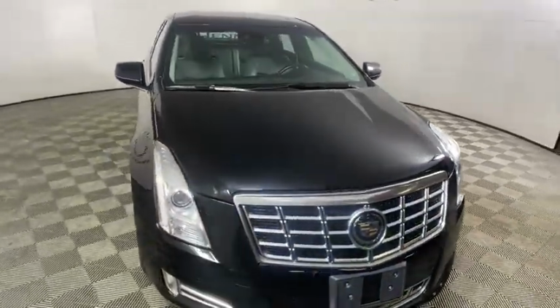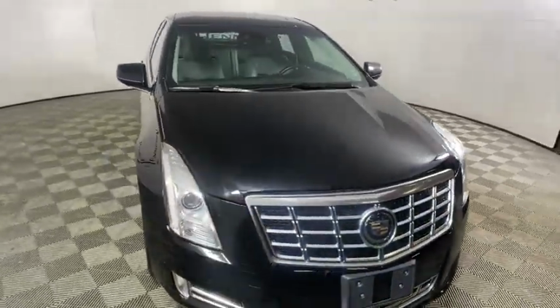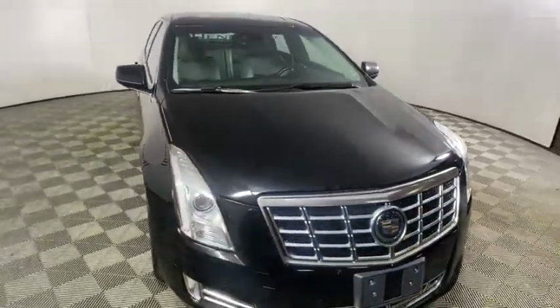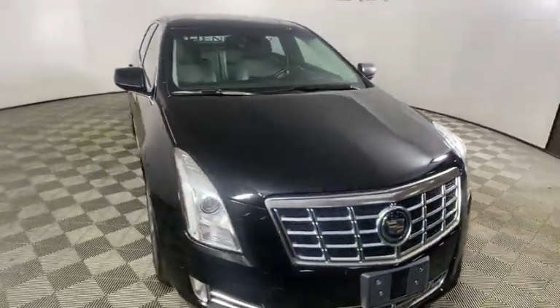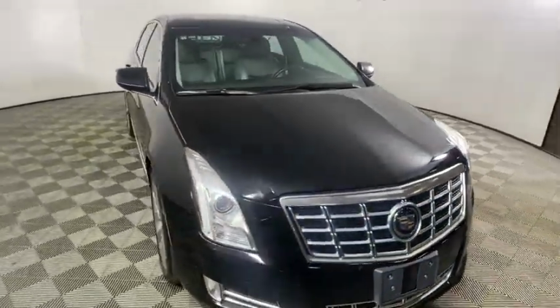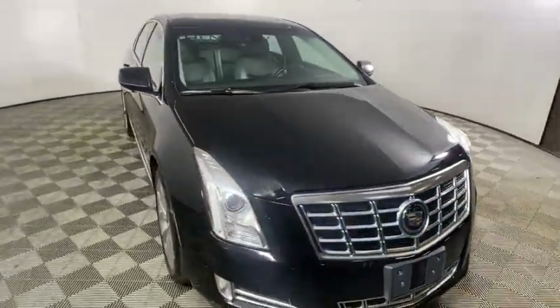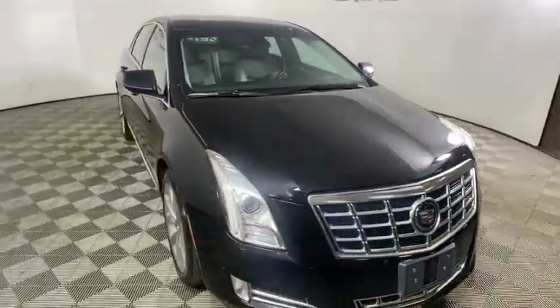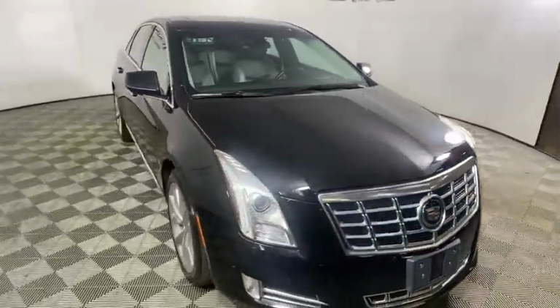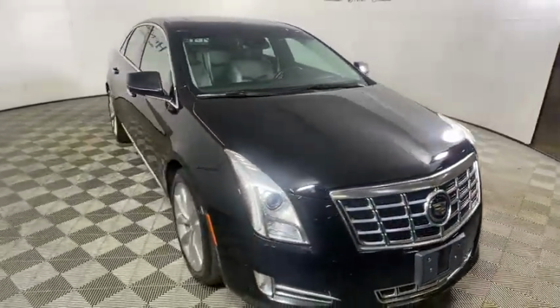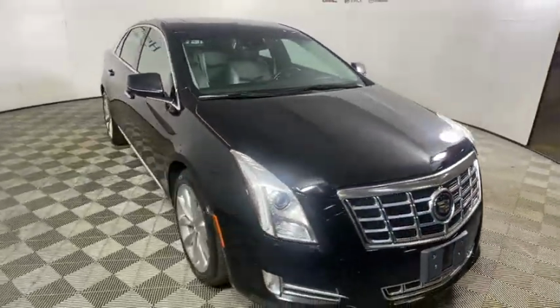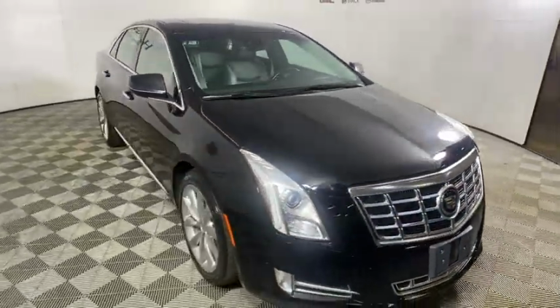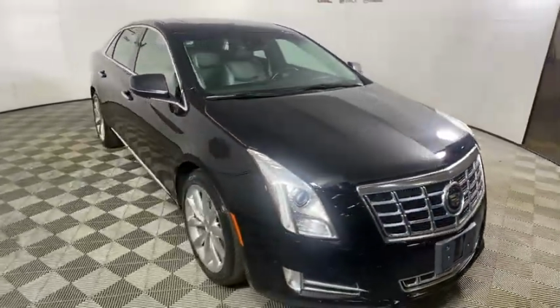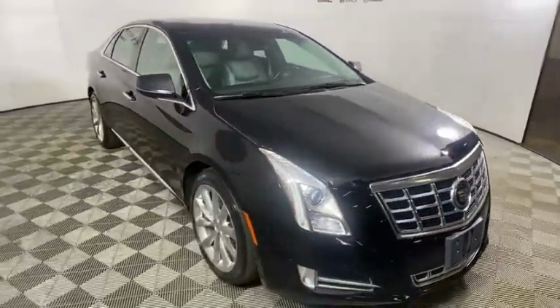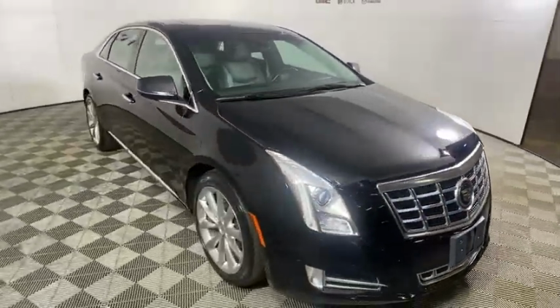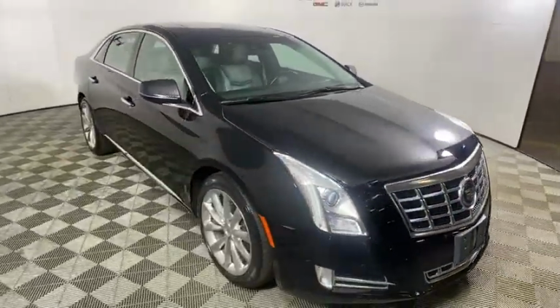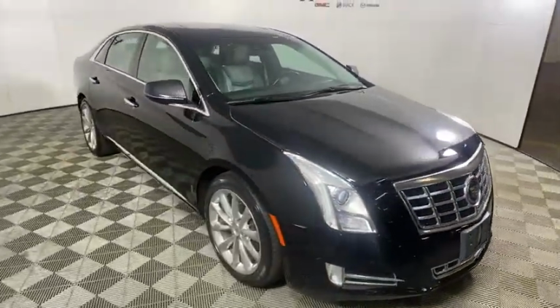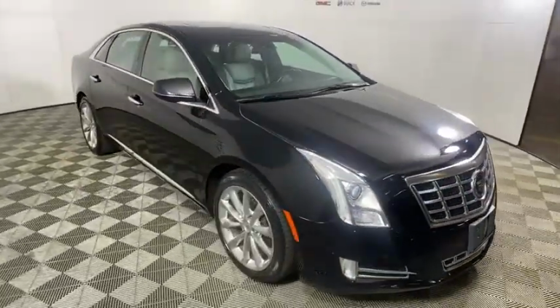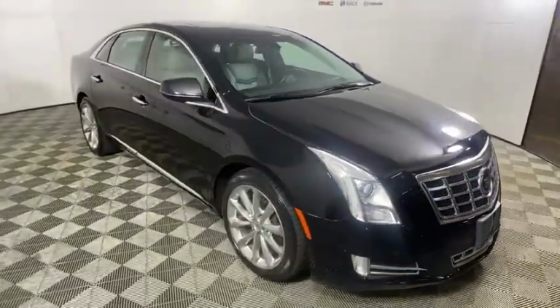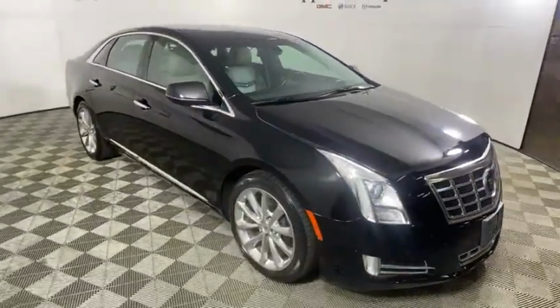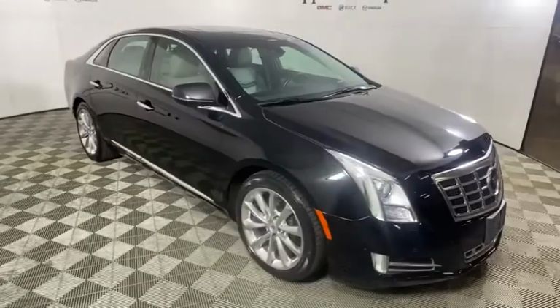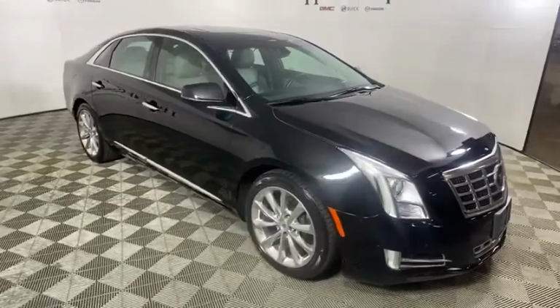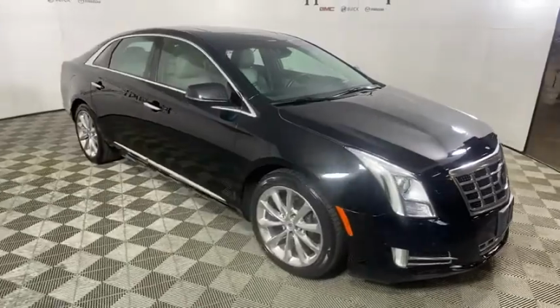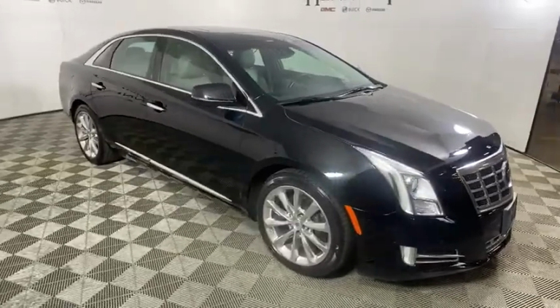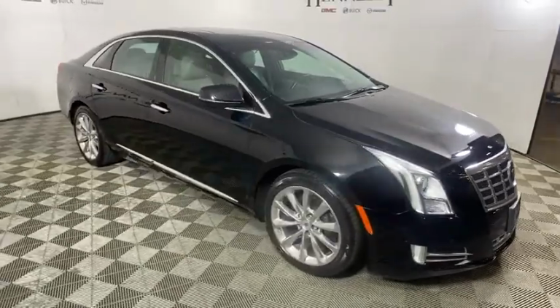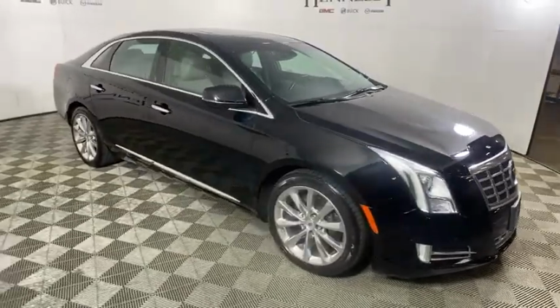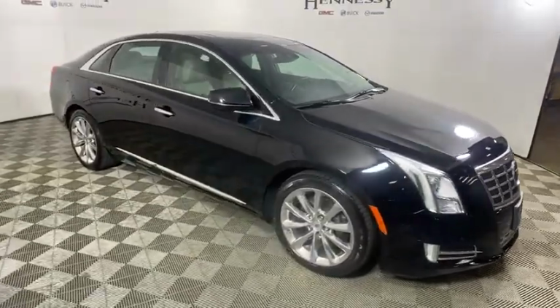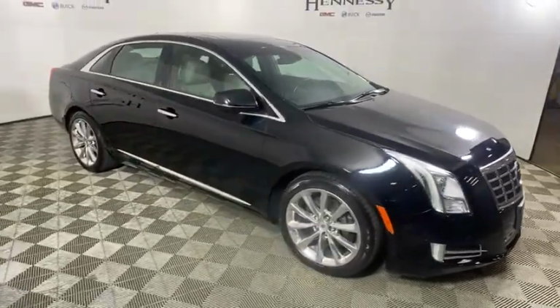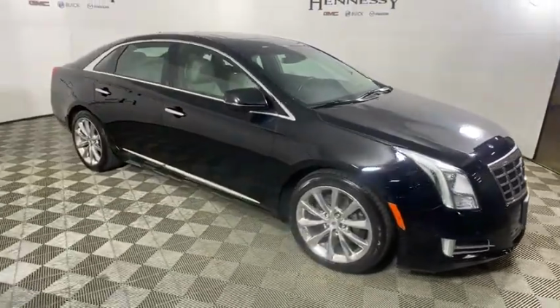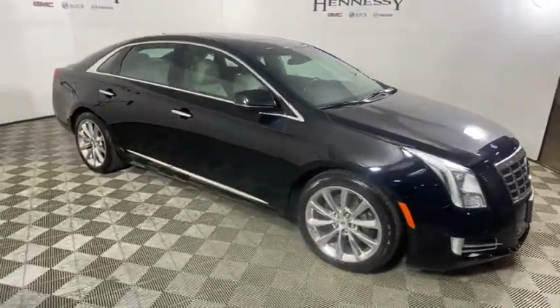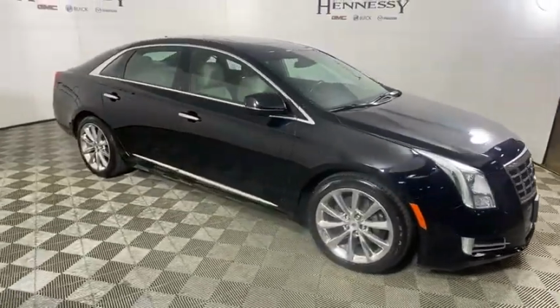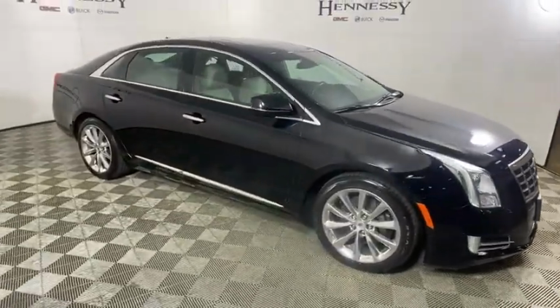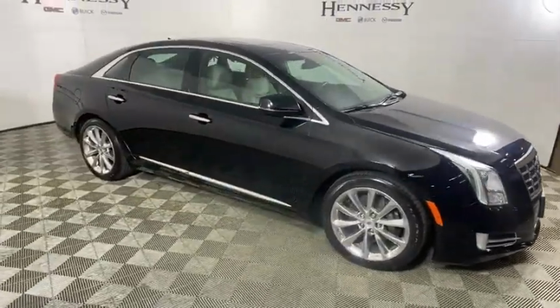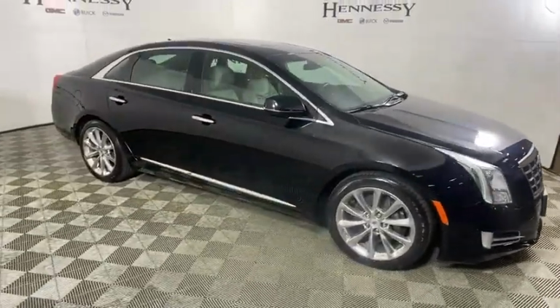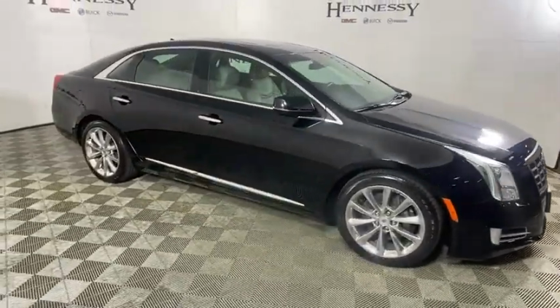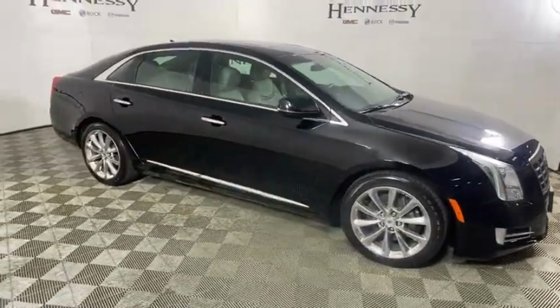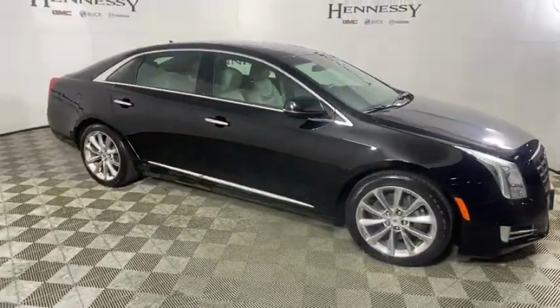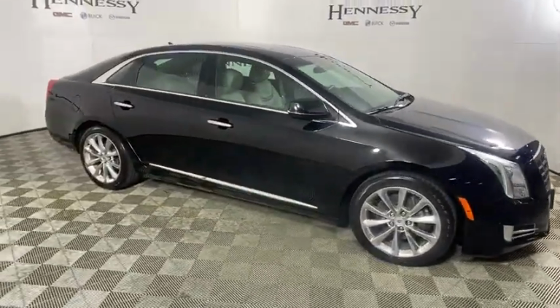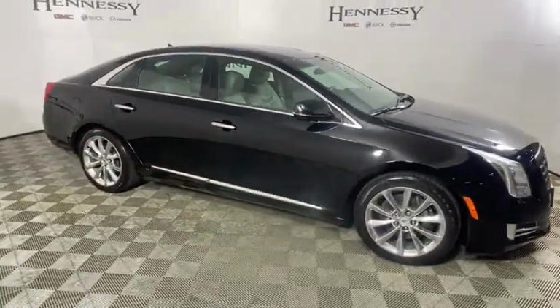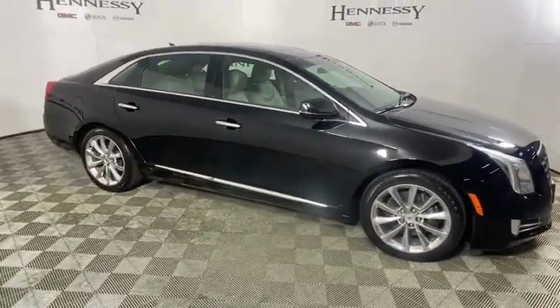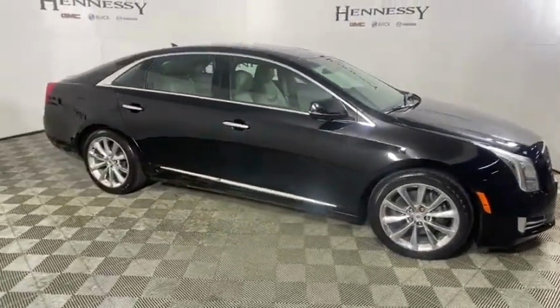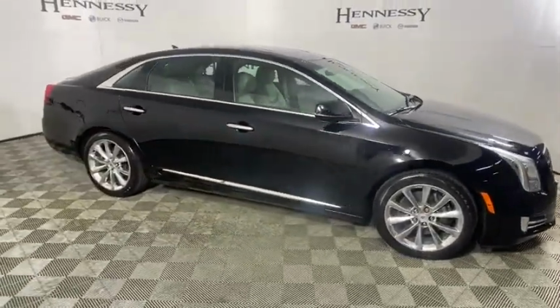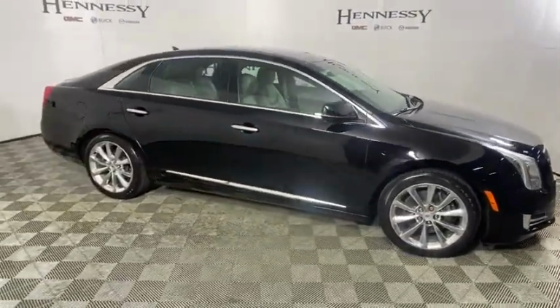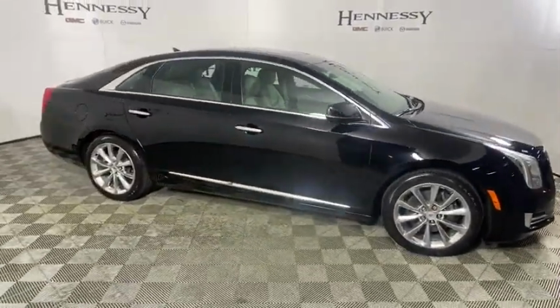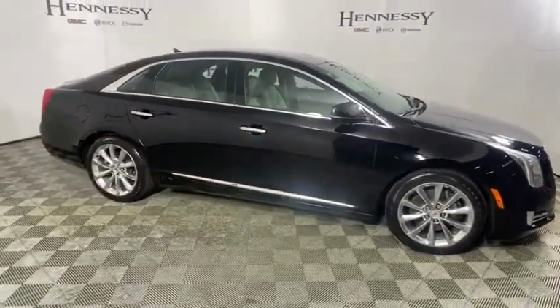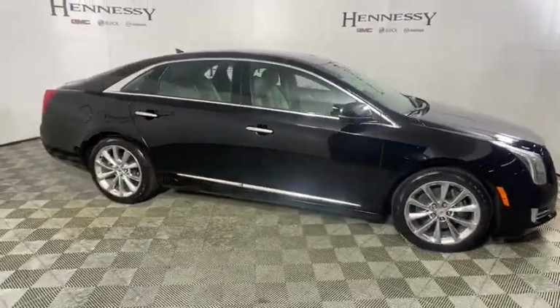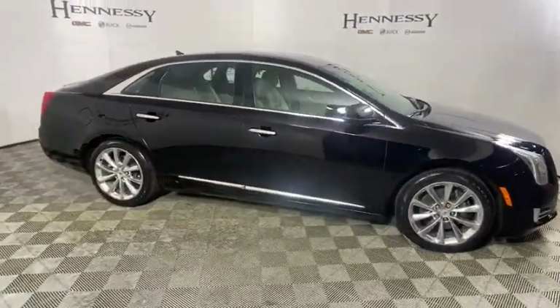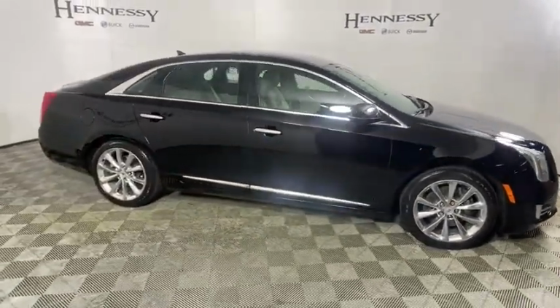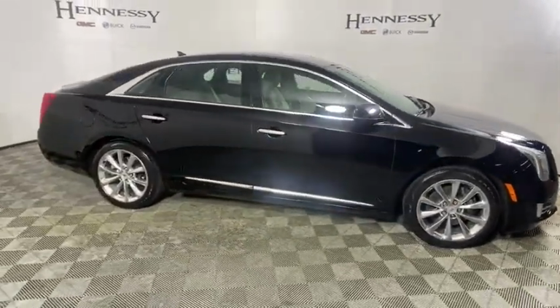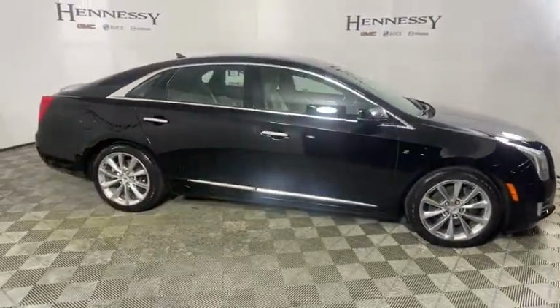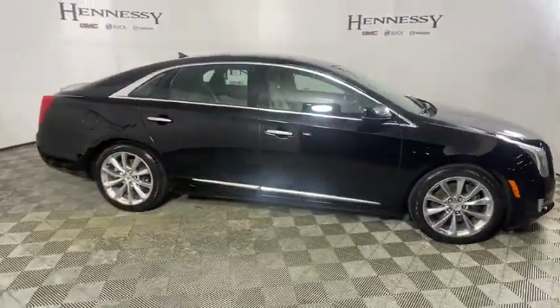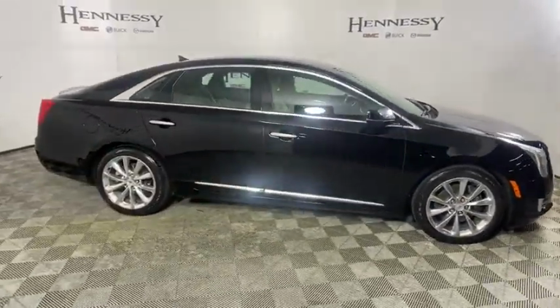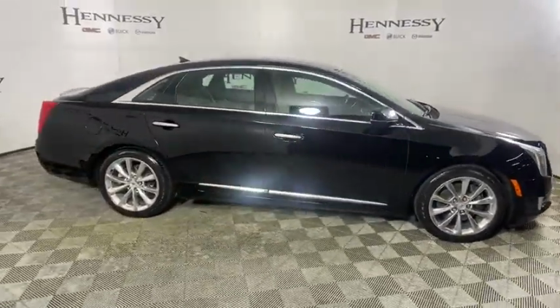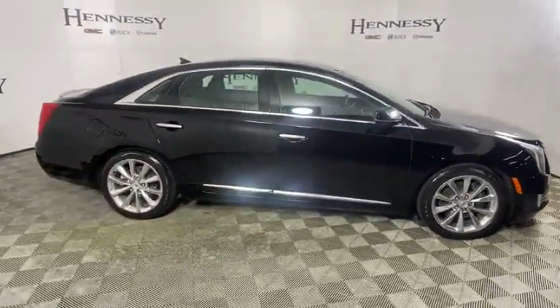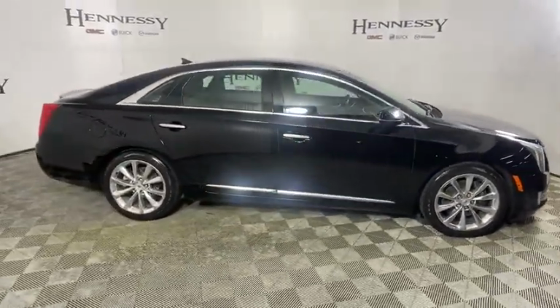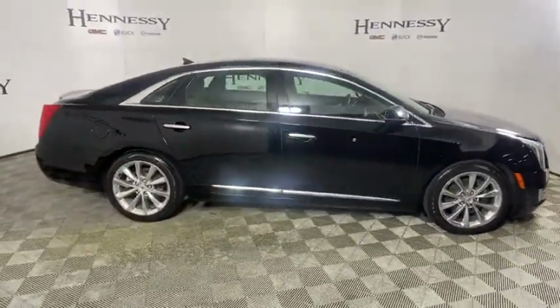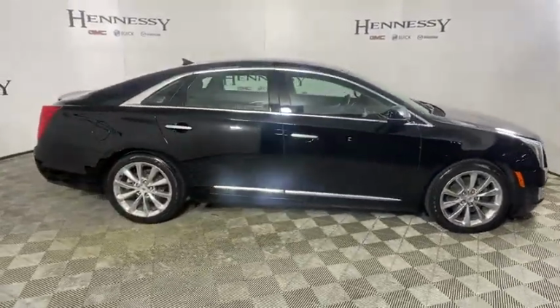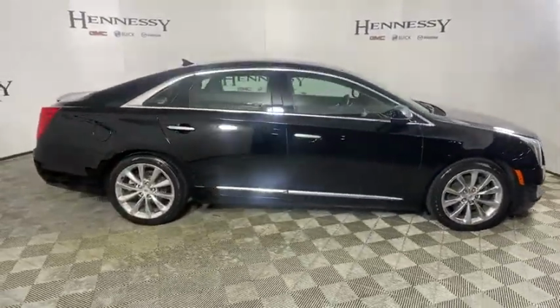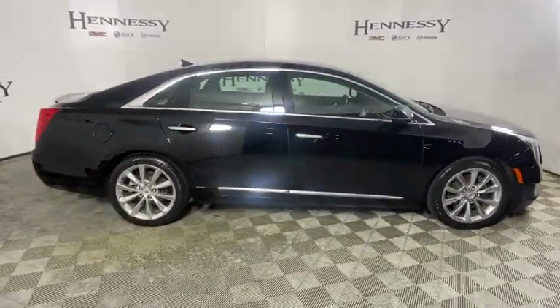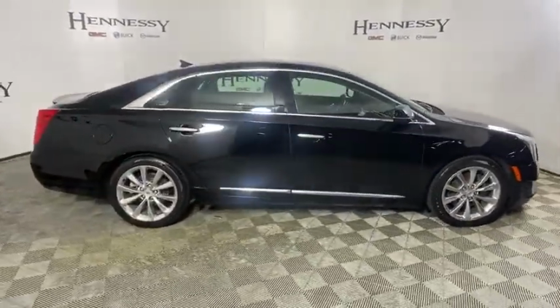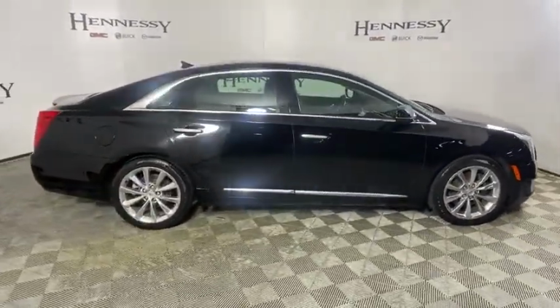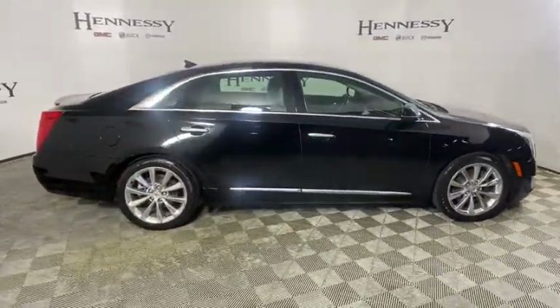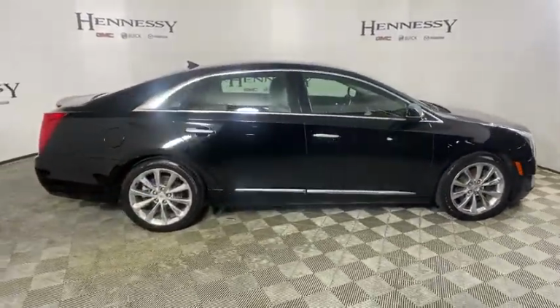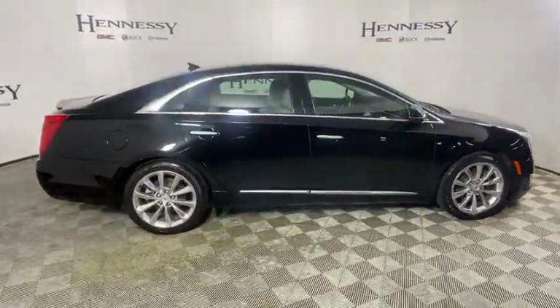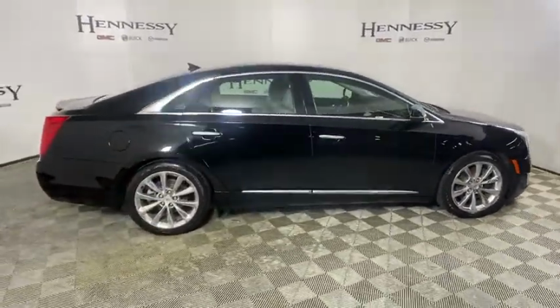It comes with a spacious, high-tech cabin and is packed with lots of safety features. It is a full-size luxury cruiser.